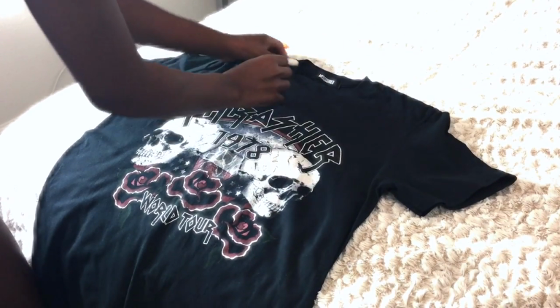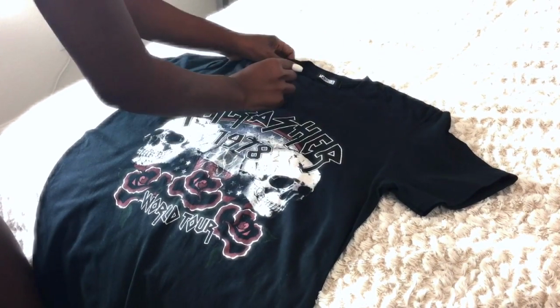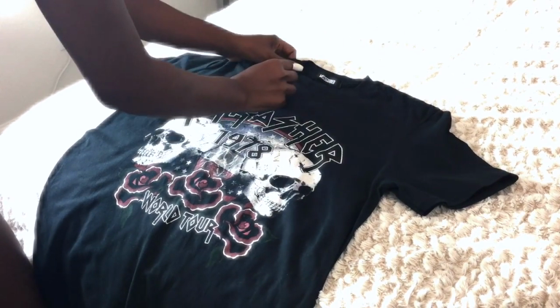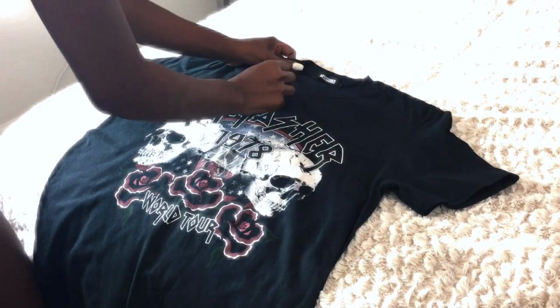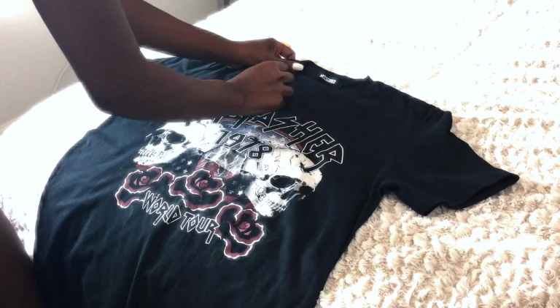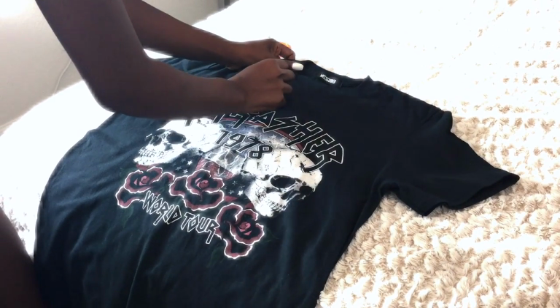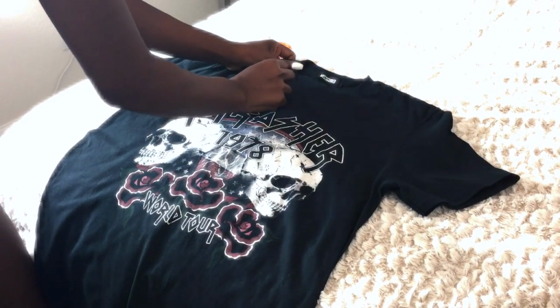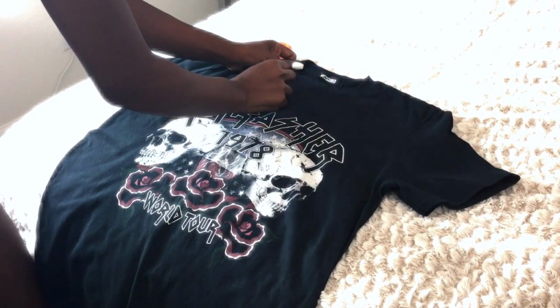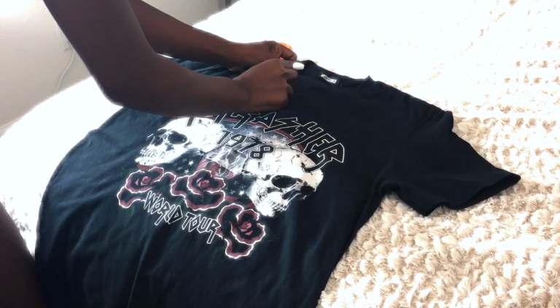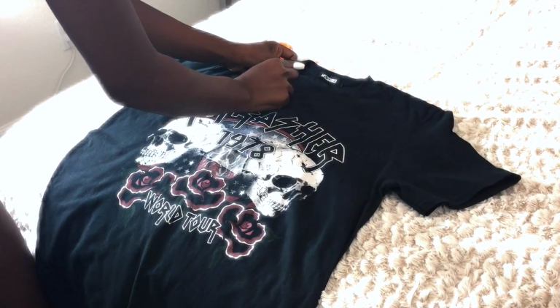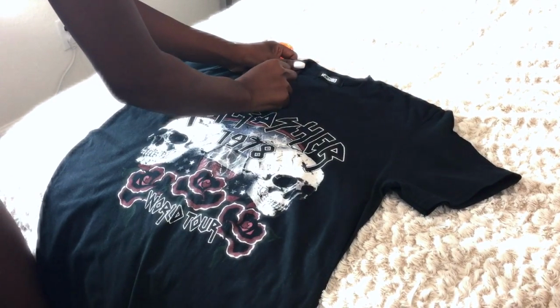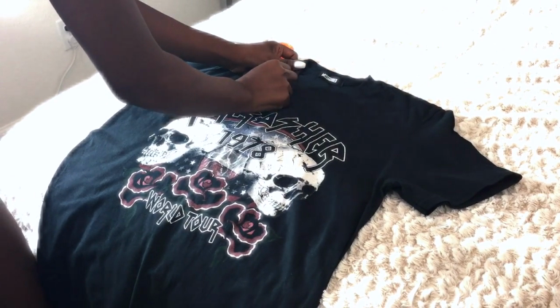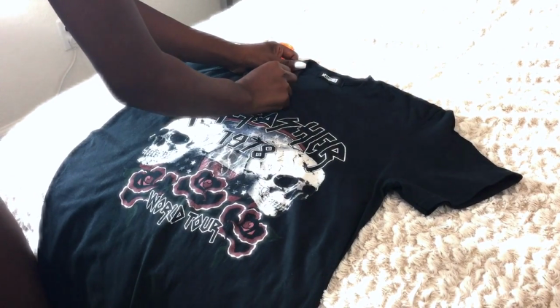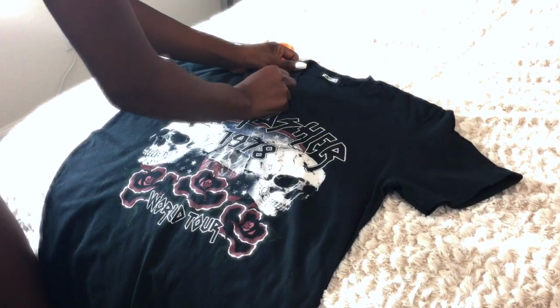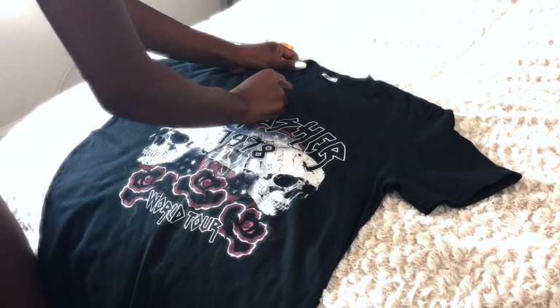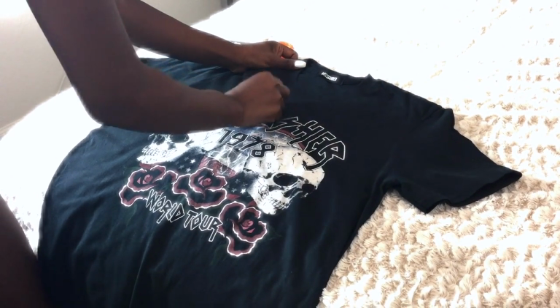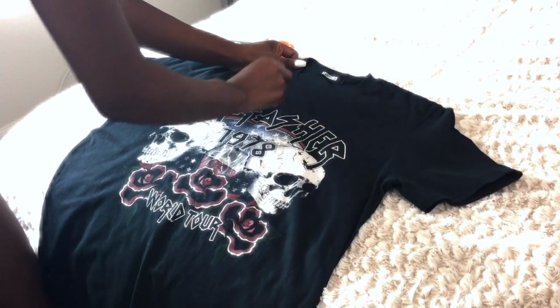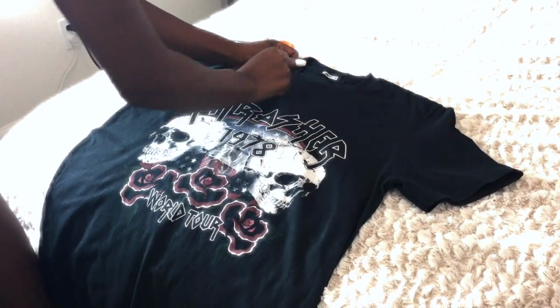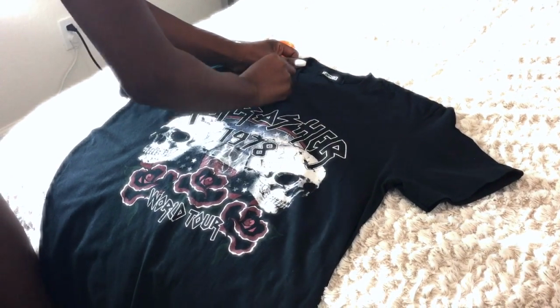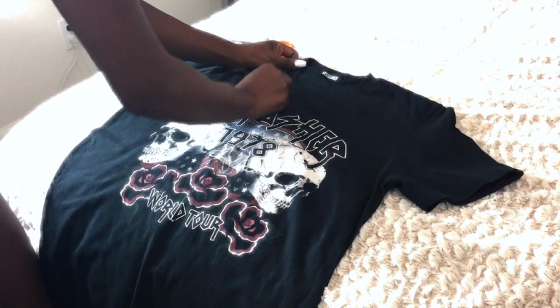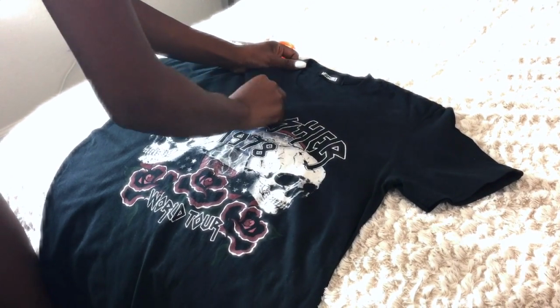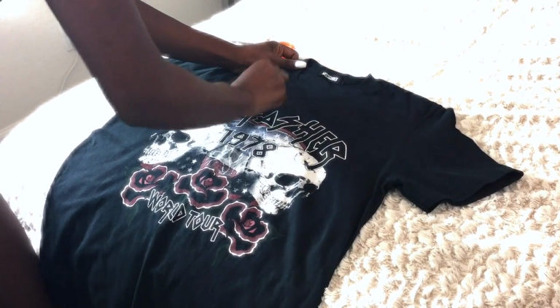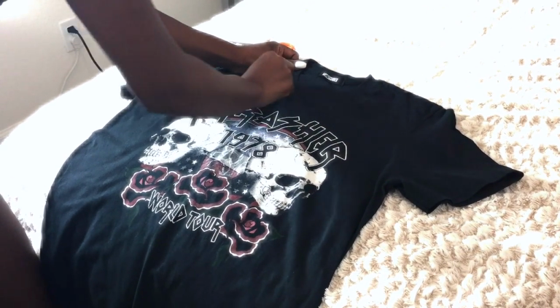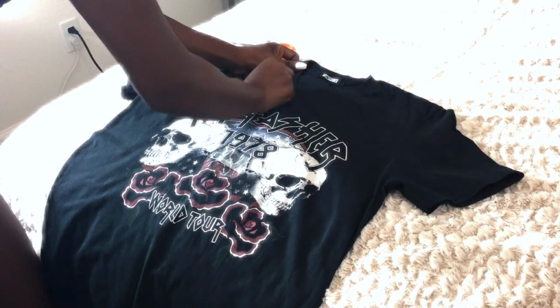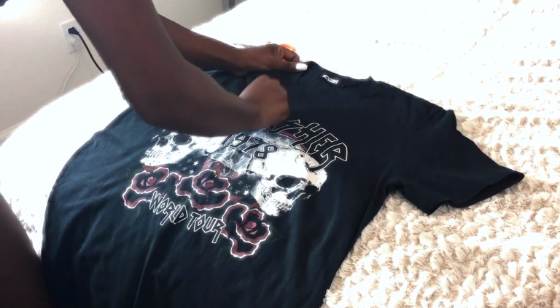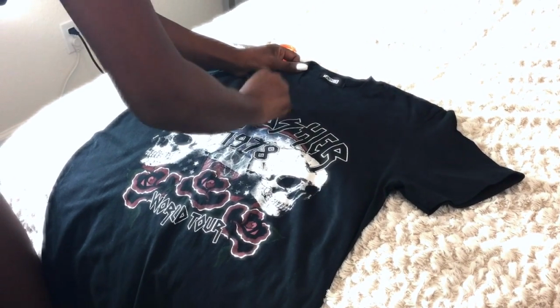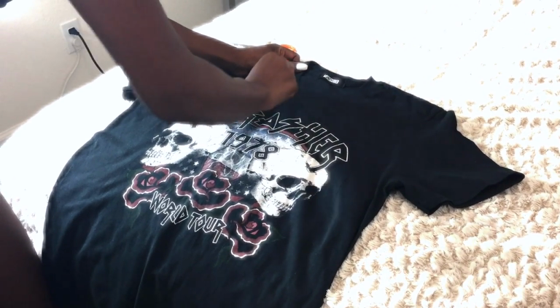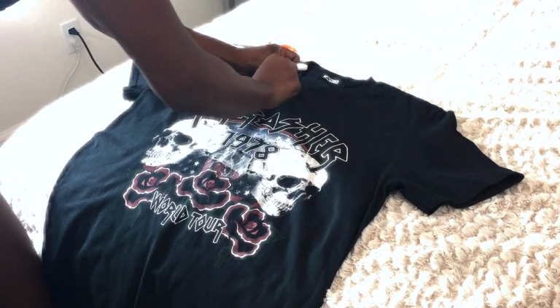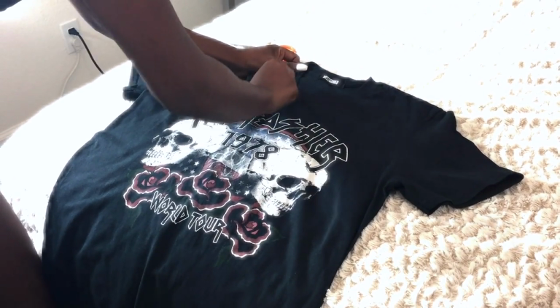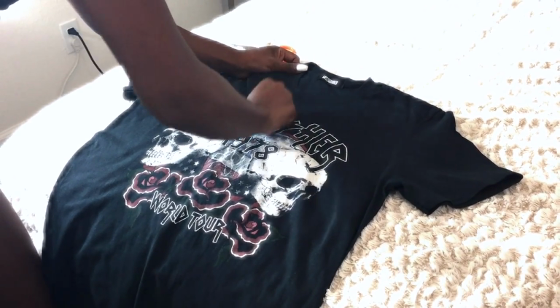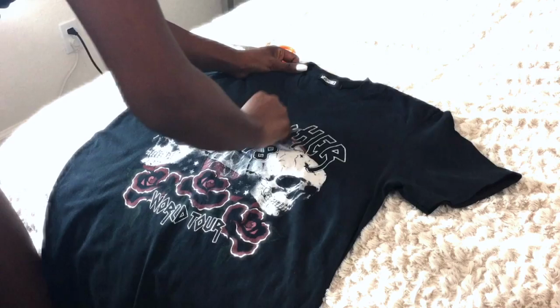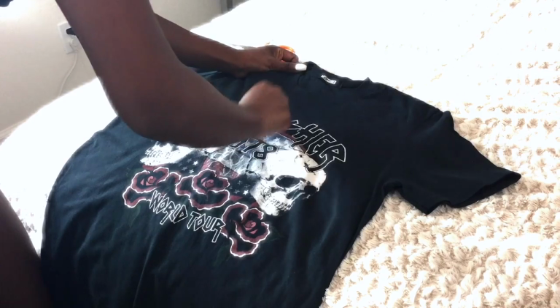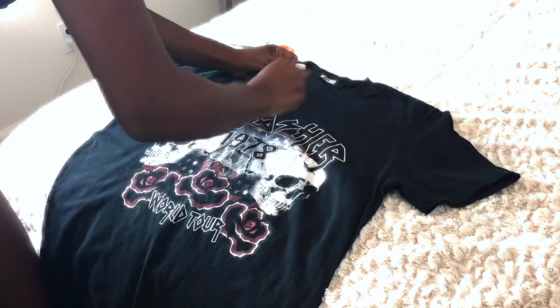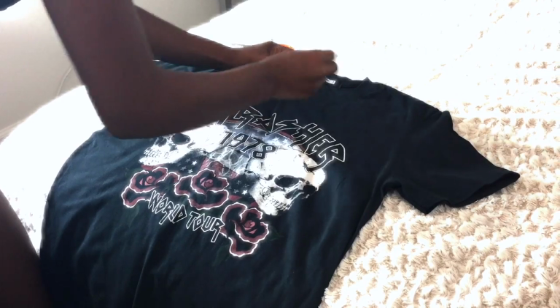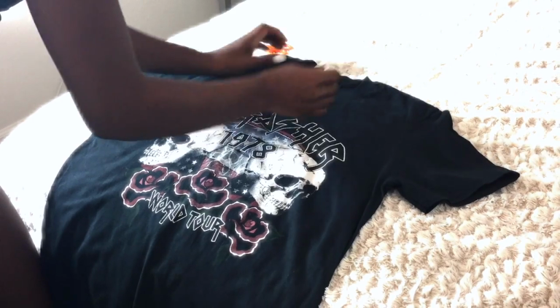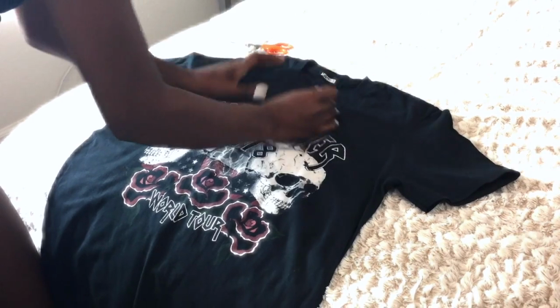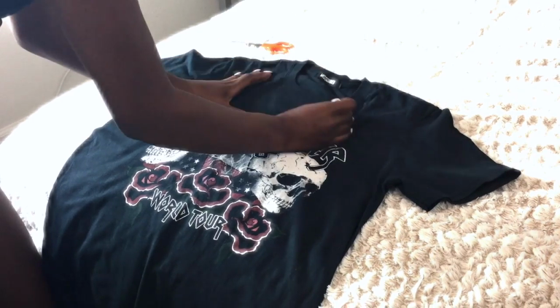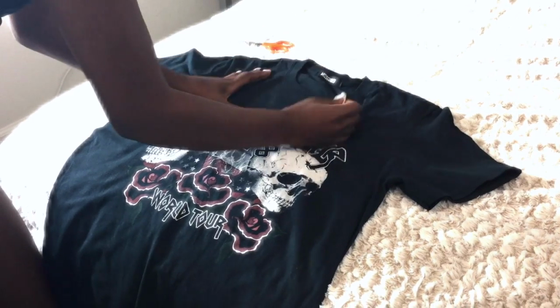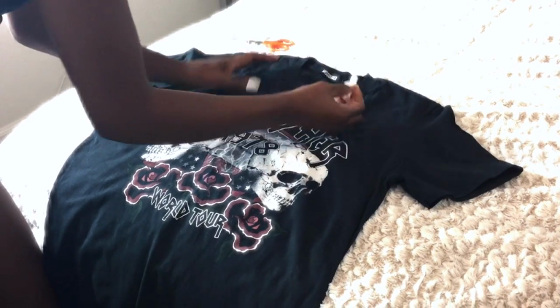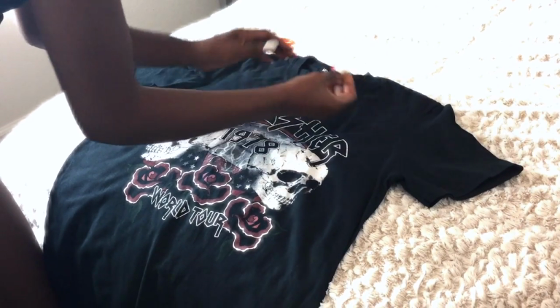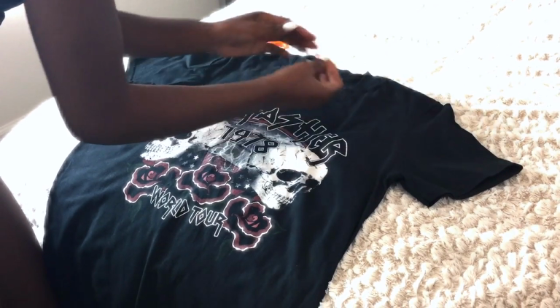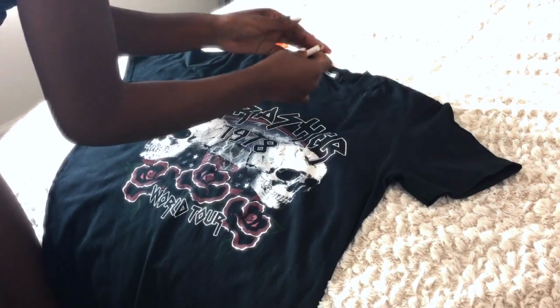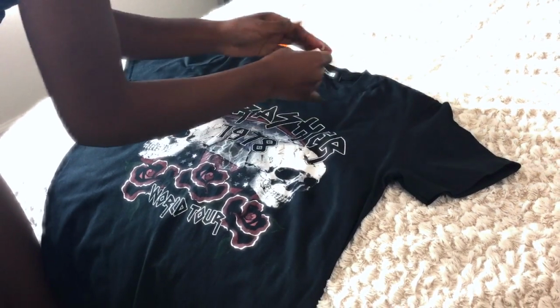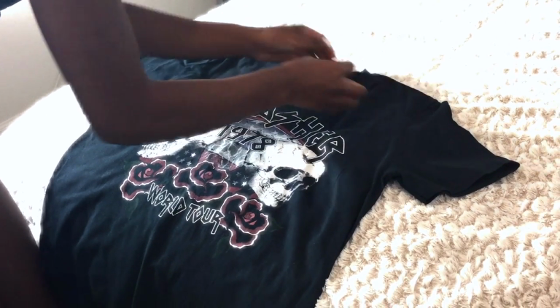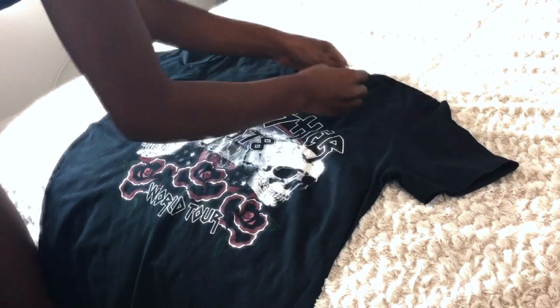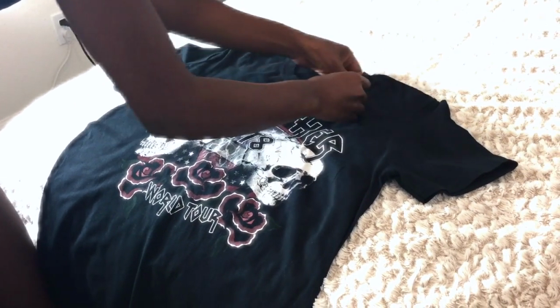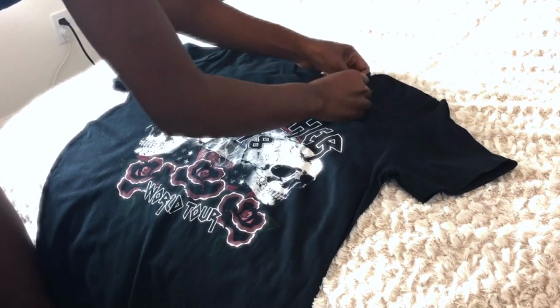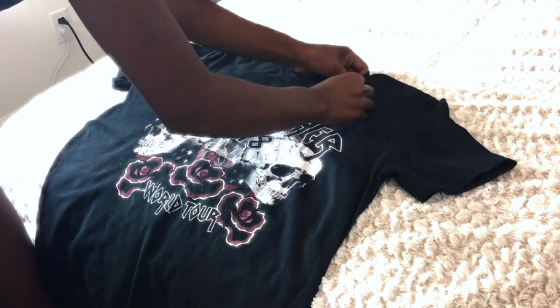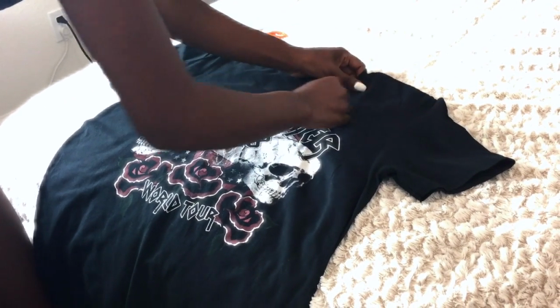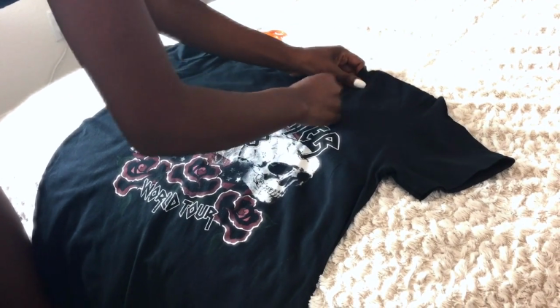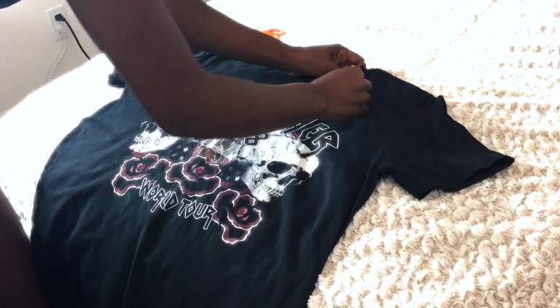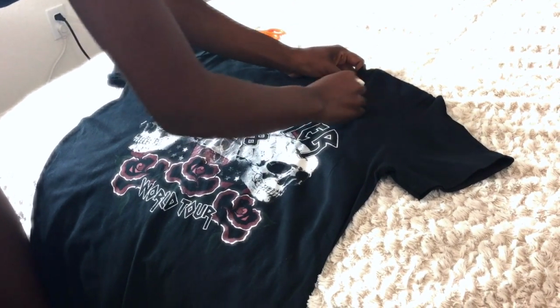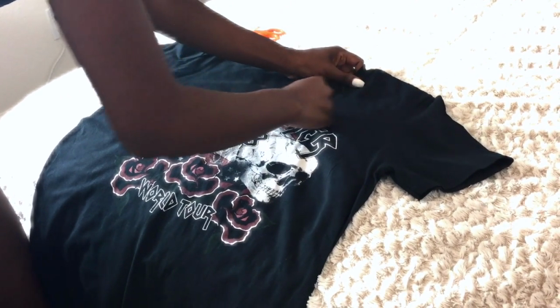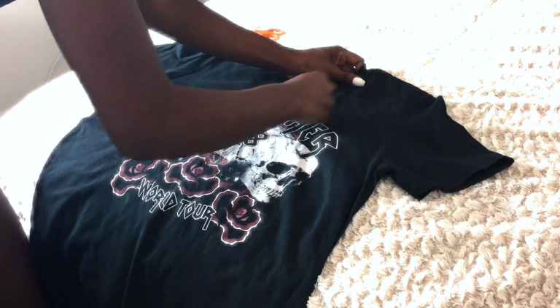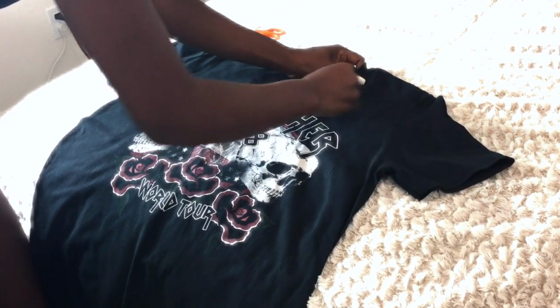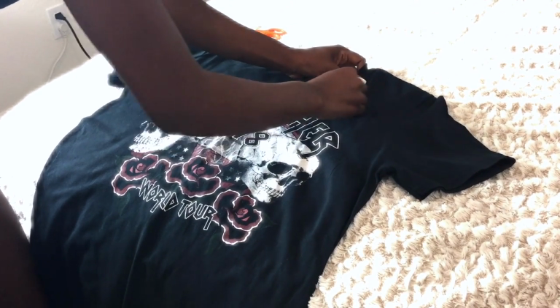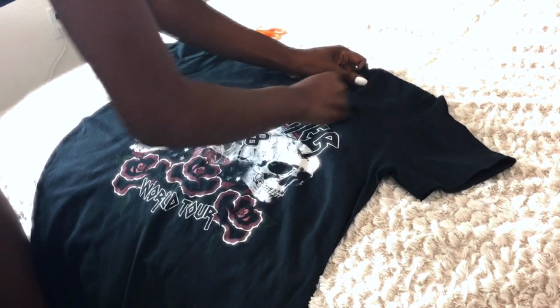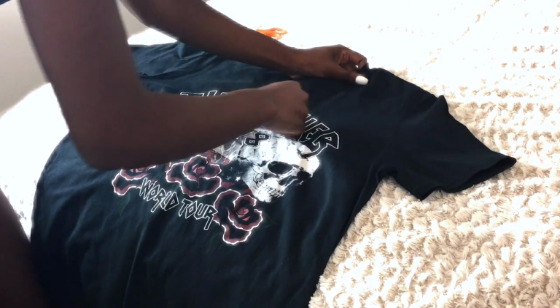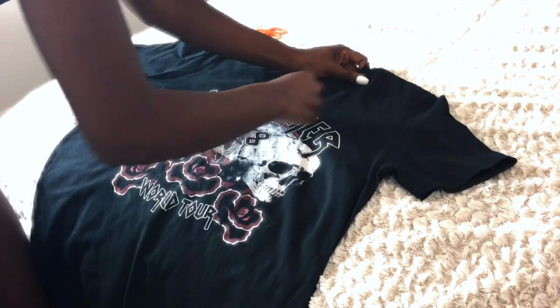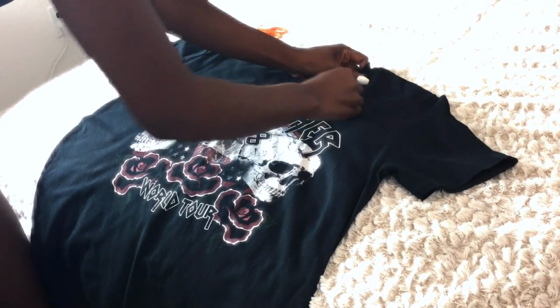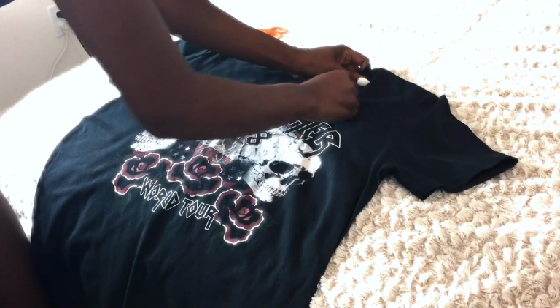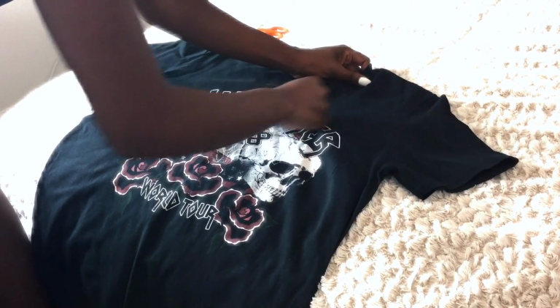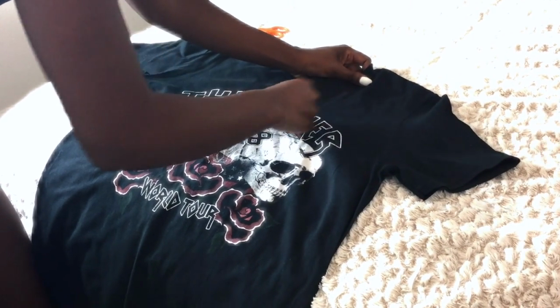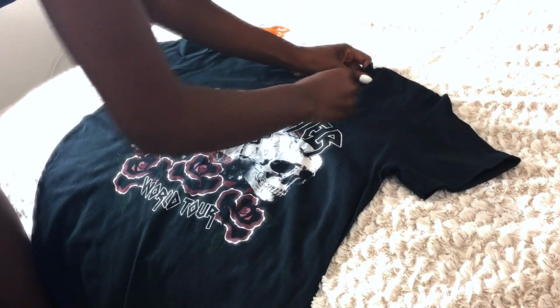First, I'm going to take some chalk and create a V in the shirt where I want to make my cut.